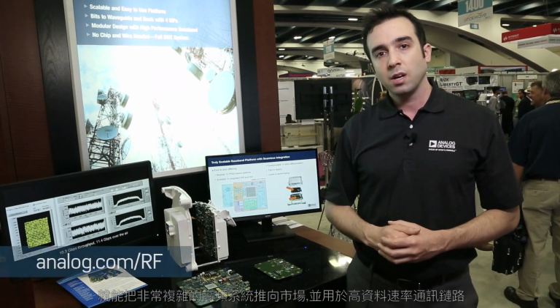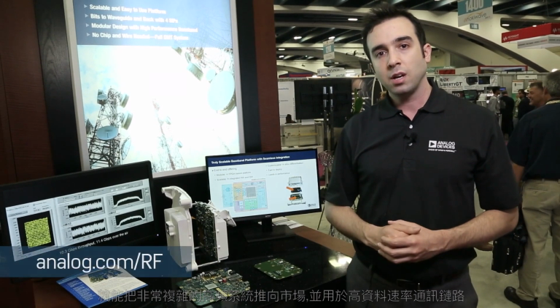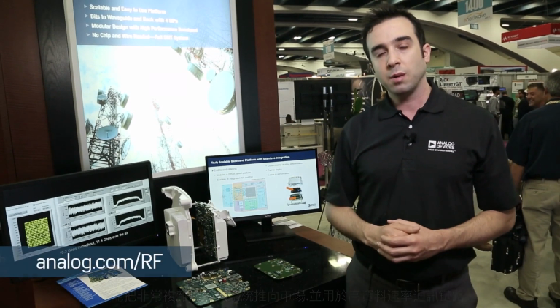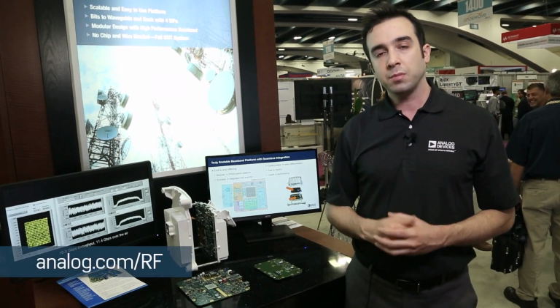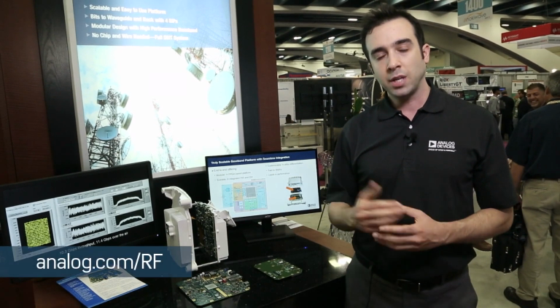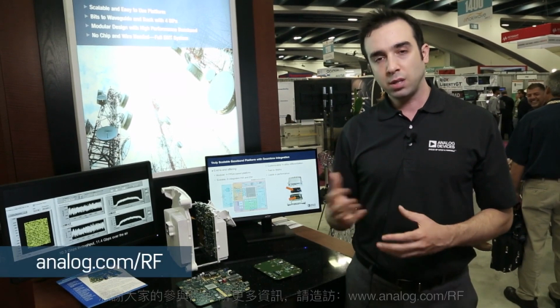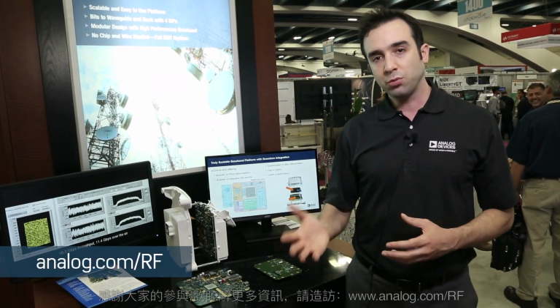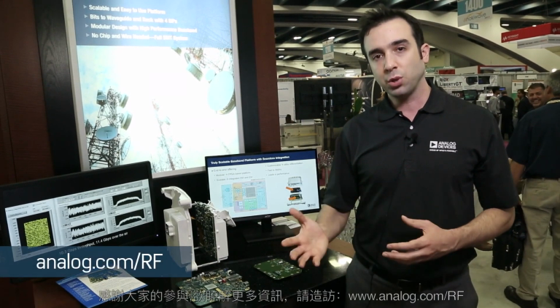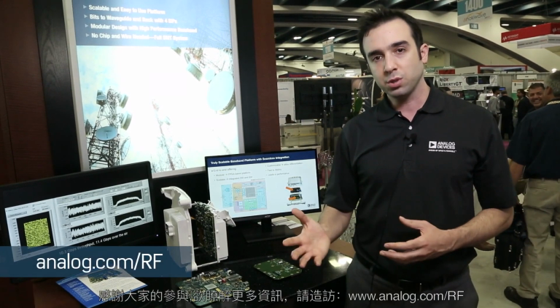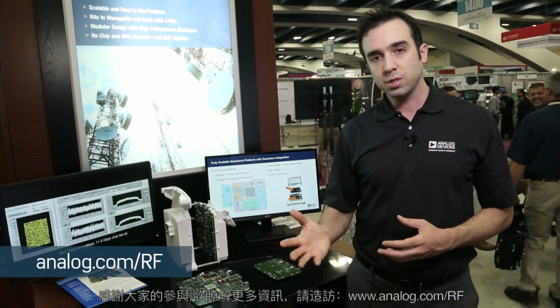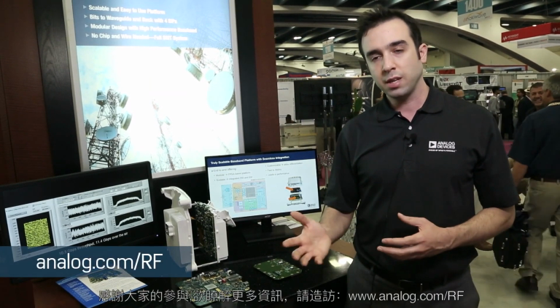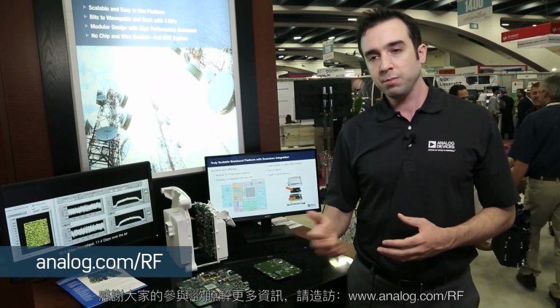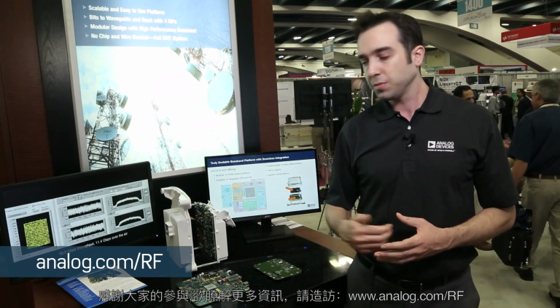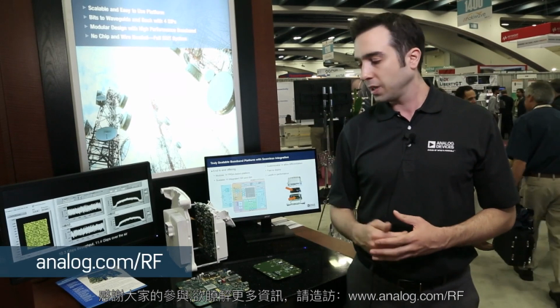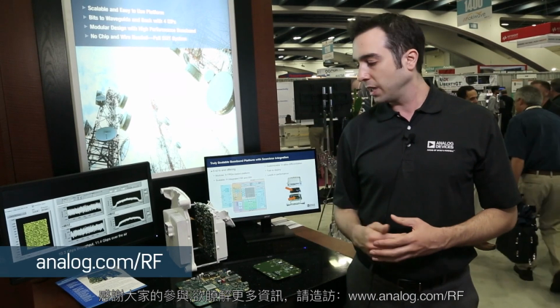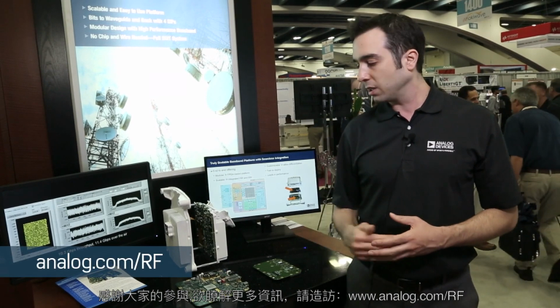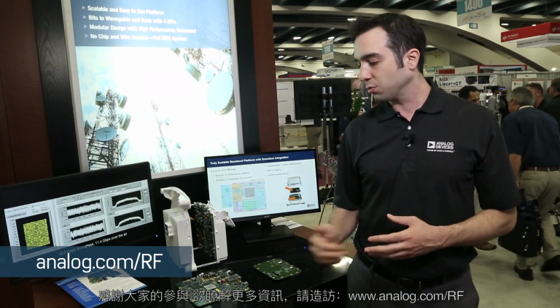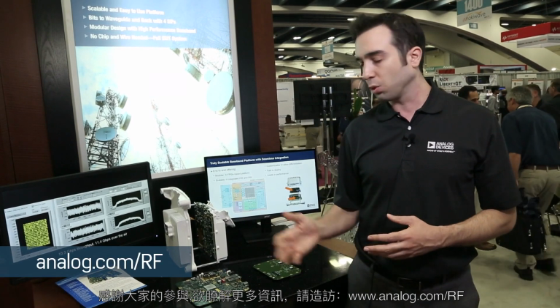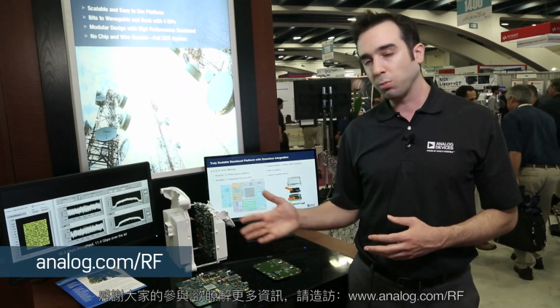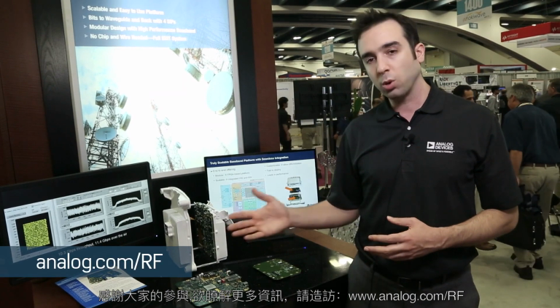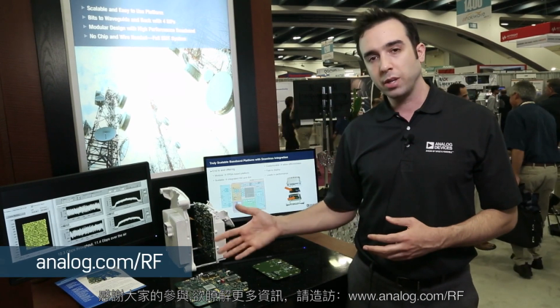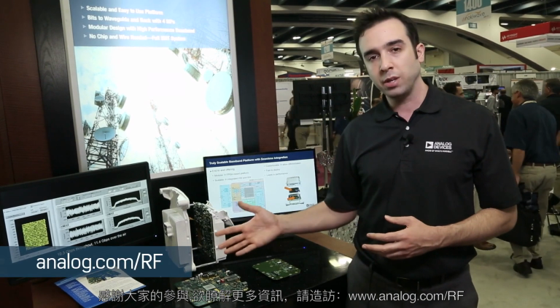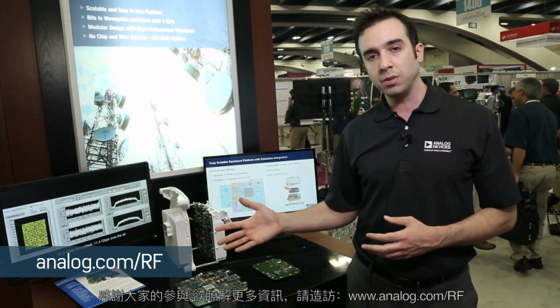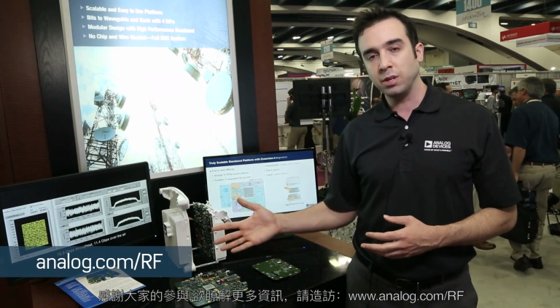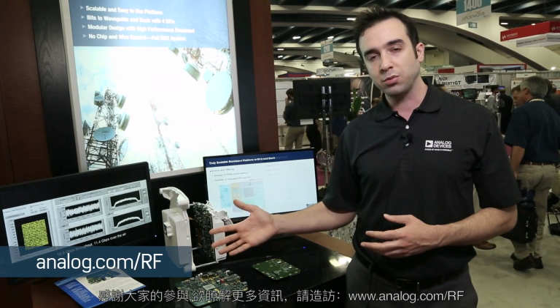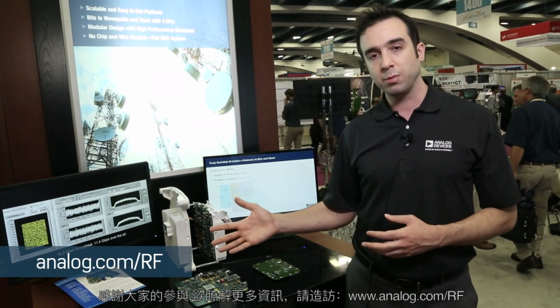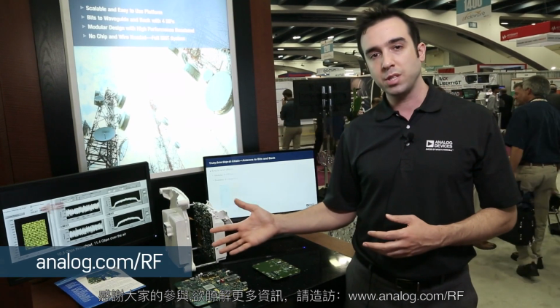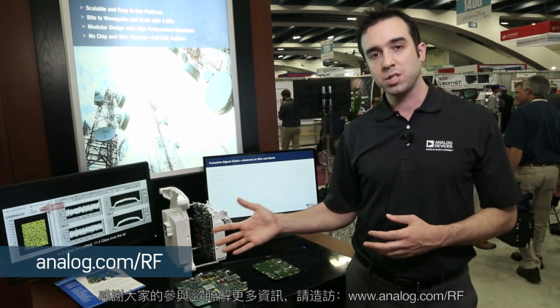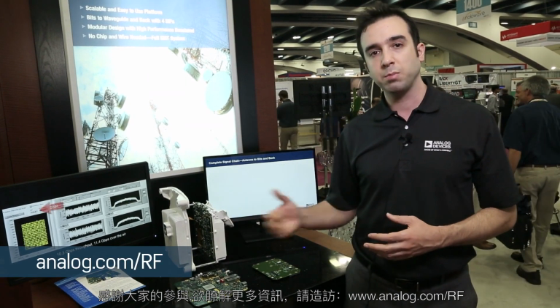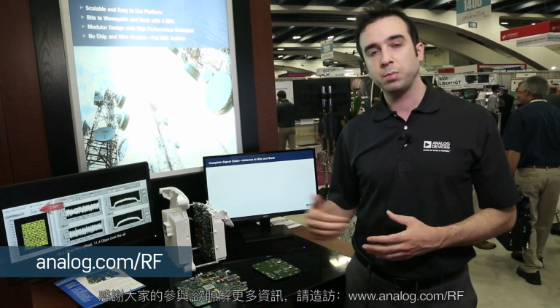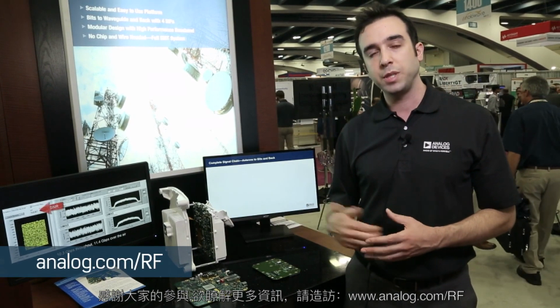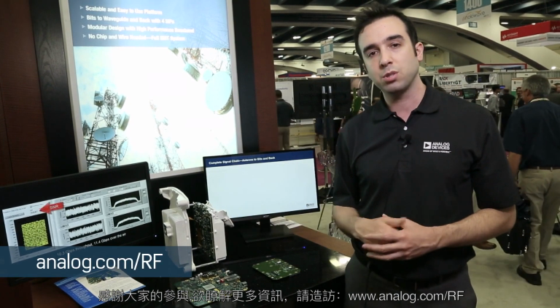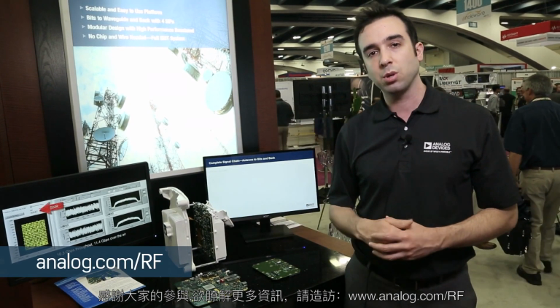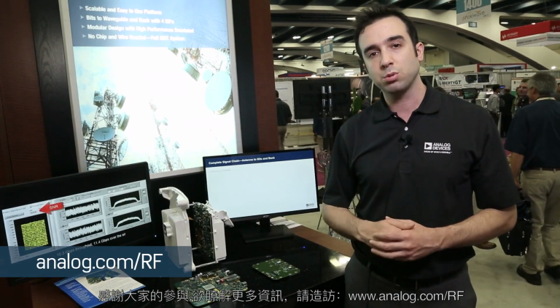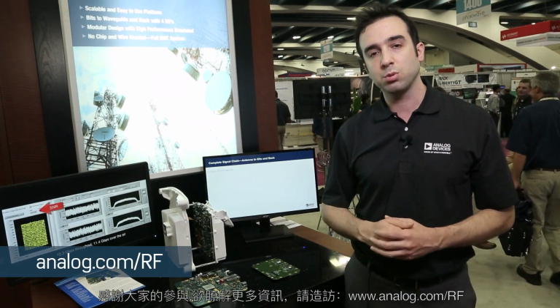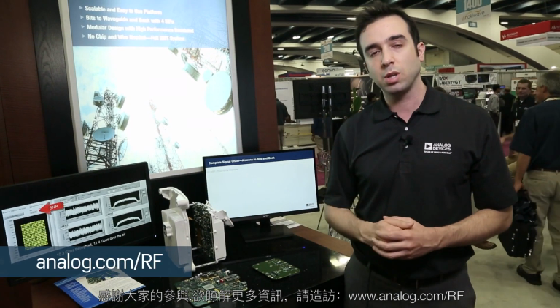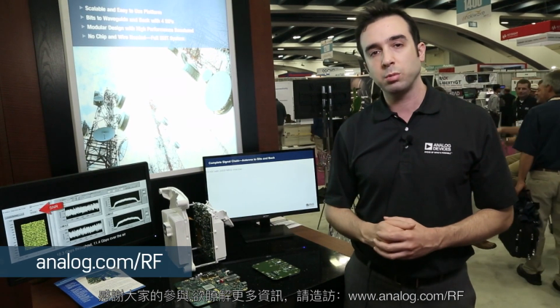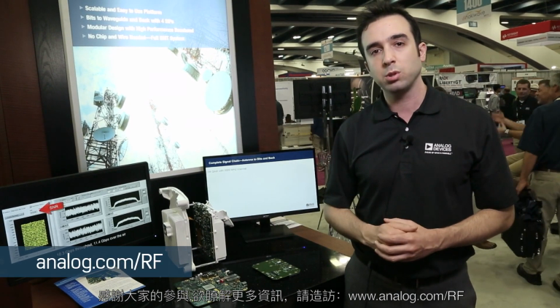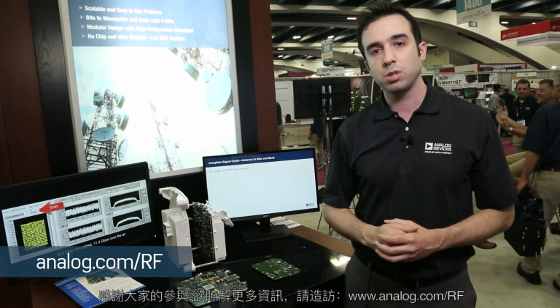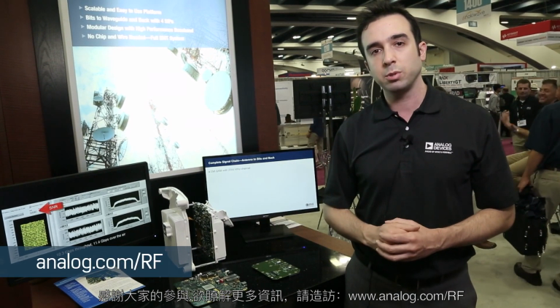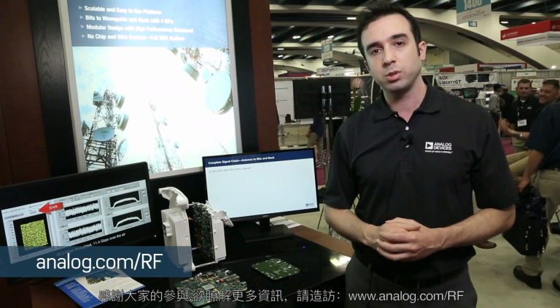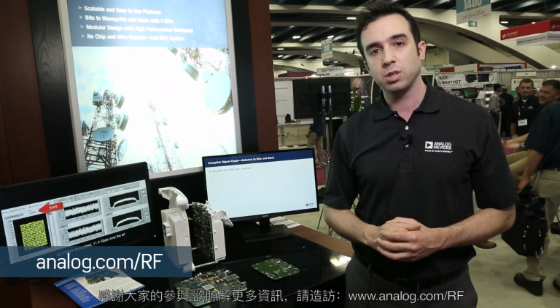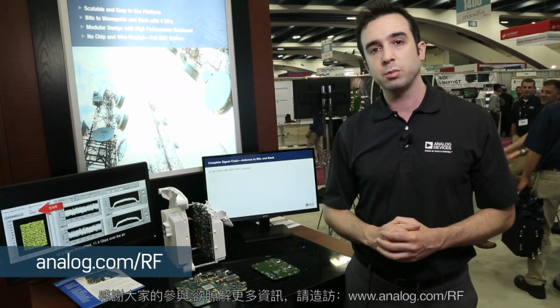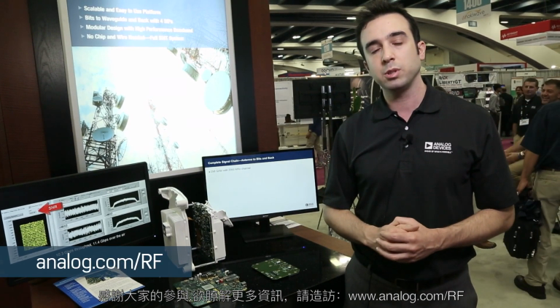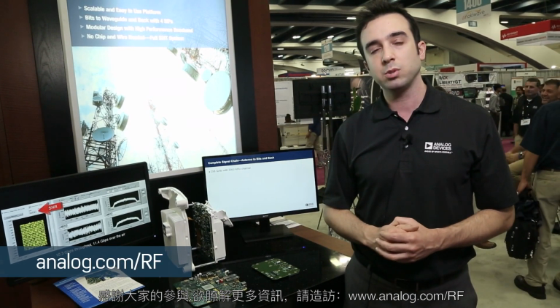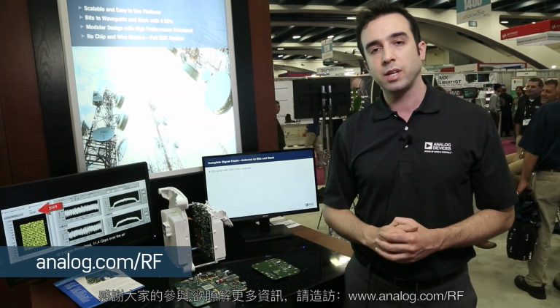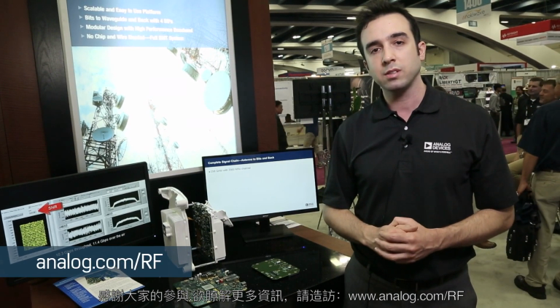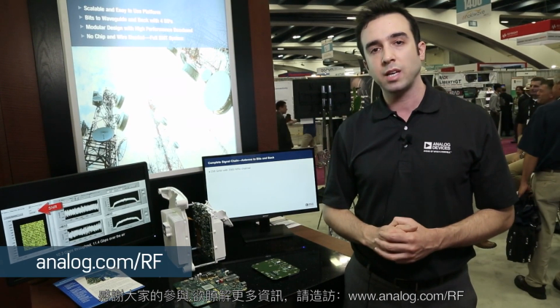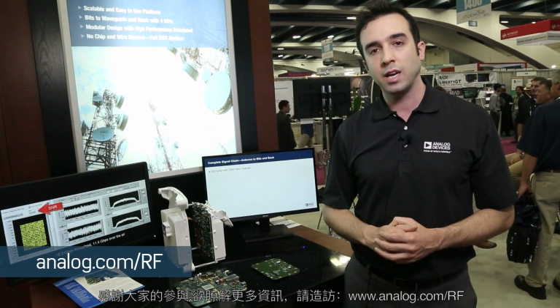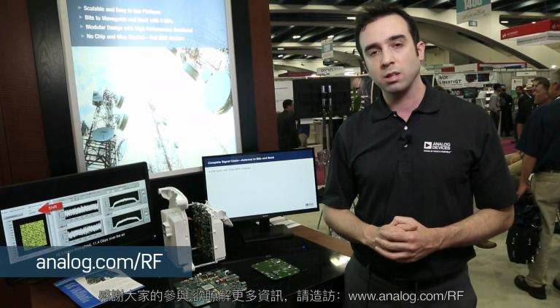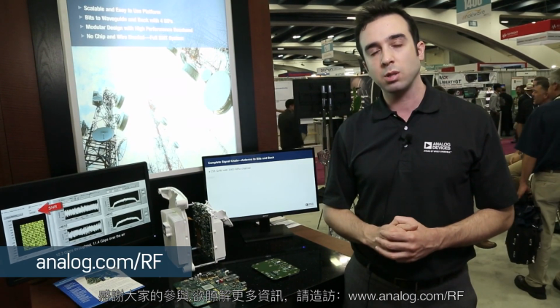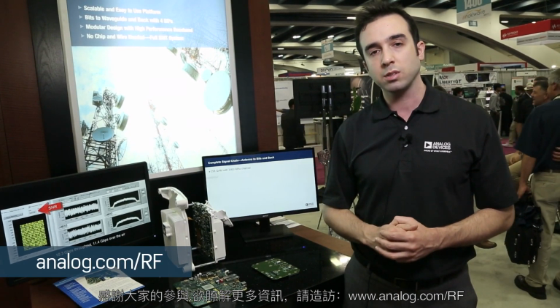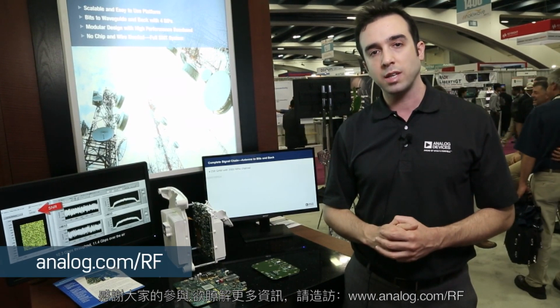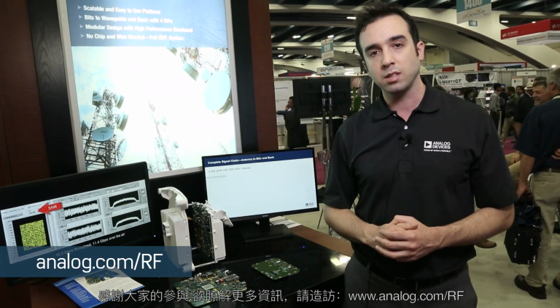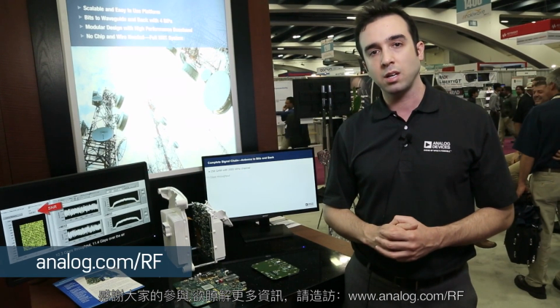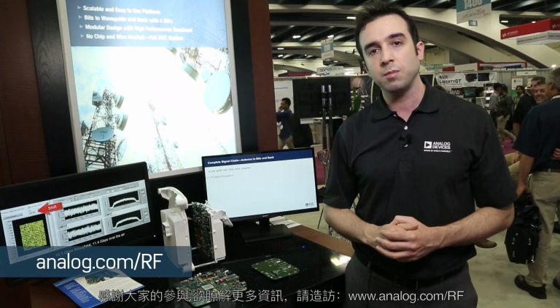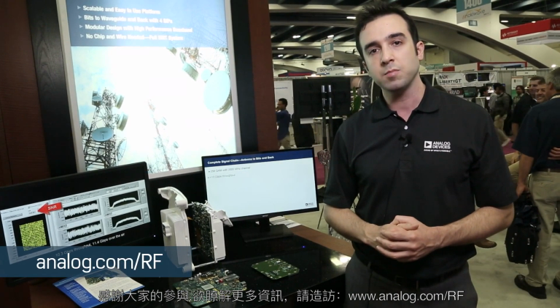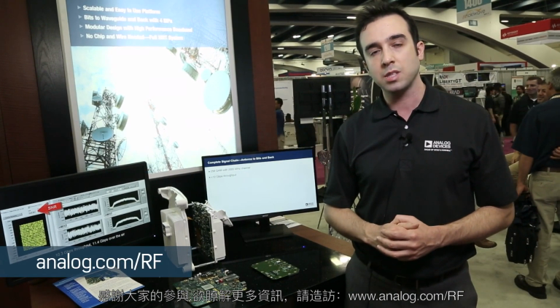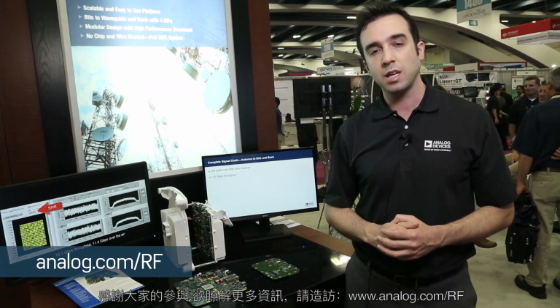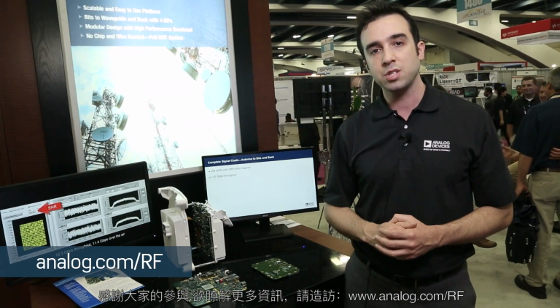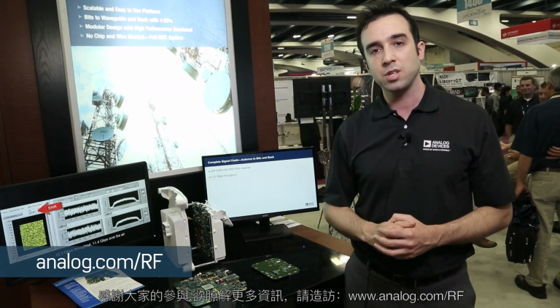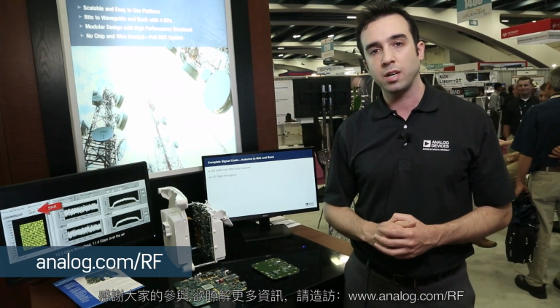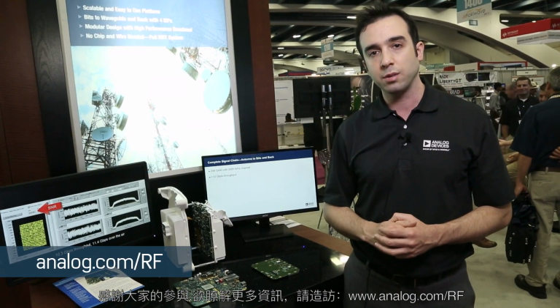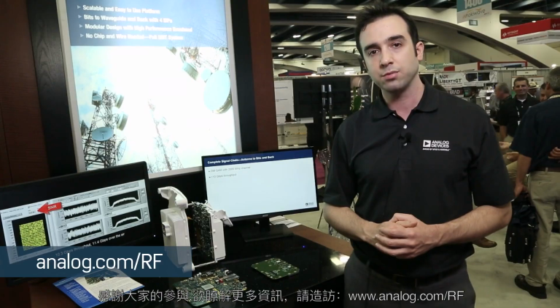Thank you for your time, and for more information please go to www.analog.com/RF.